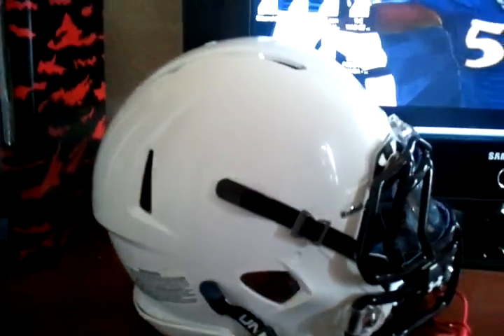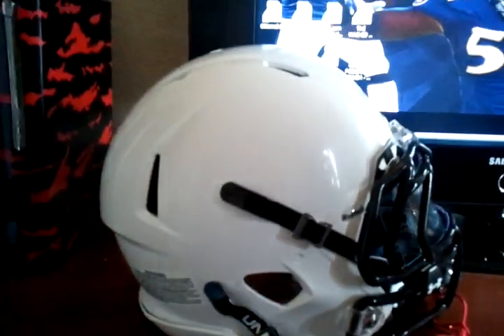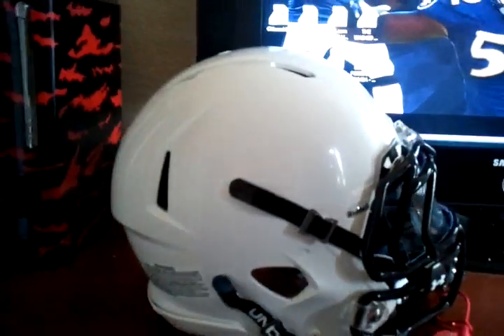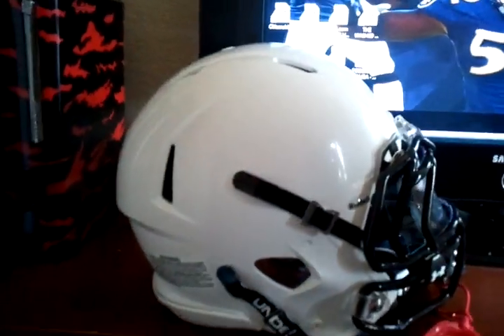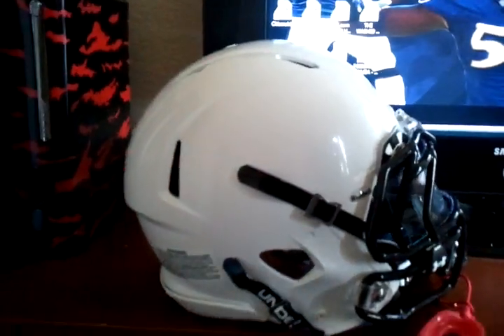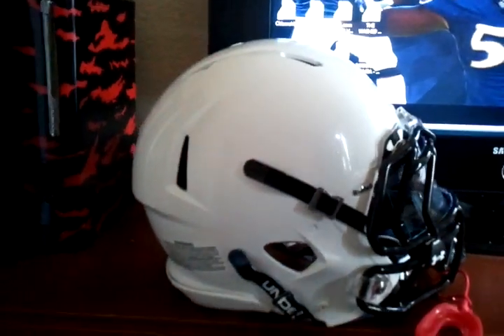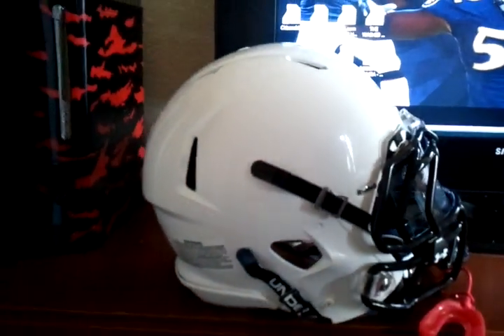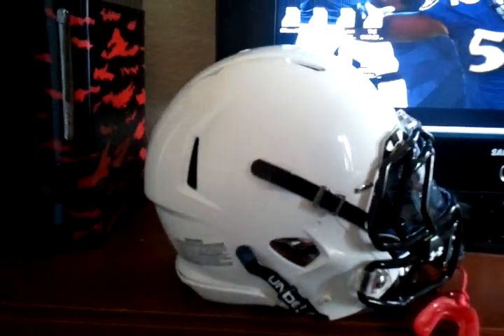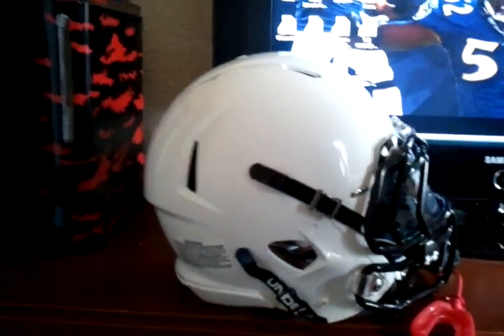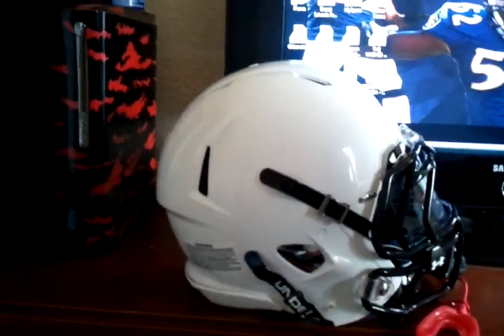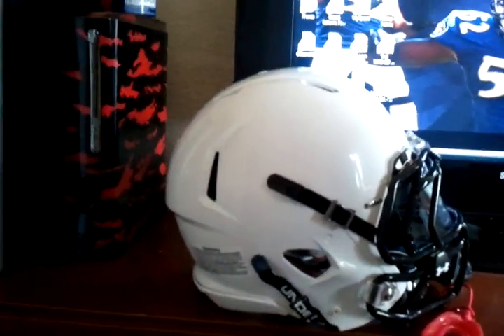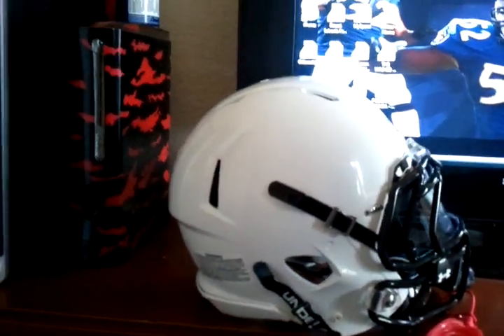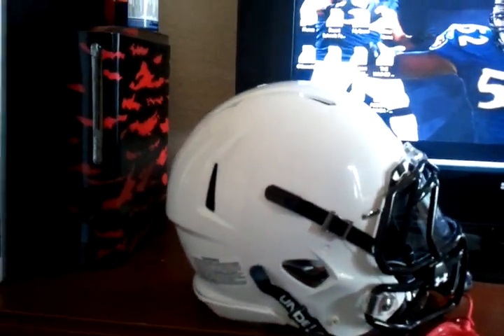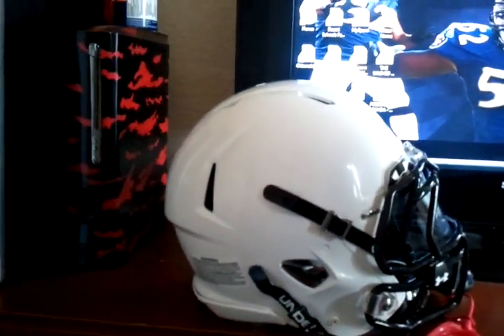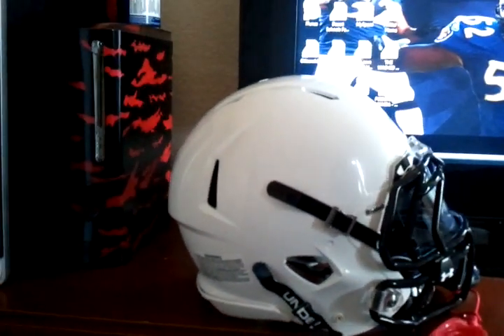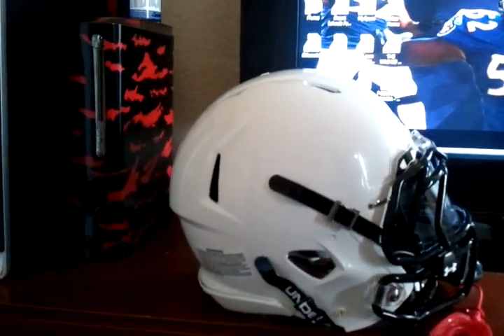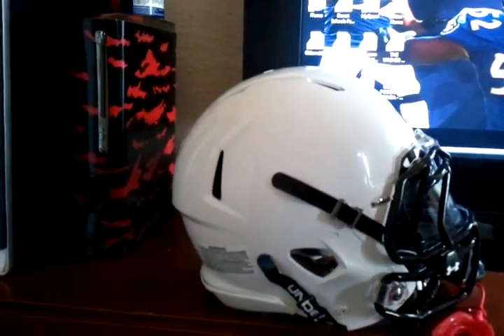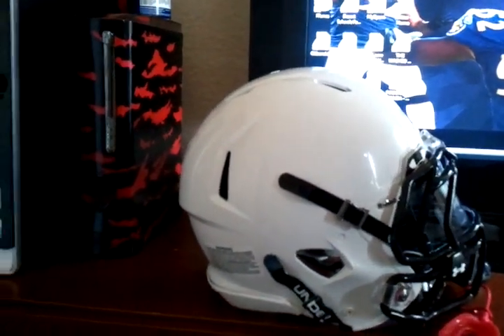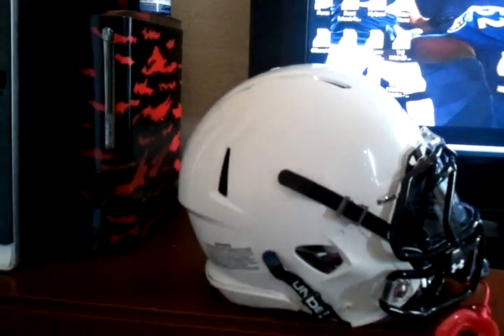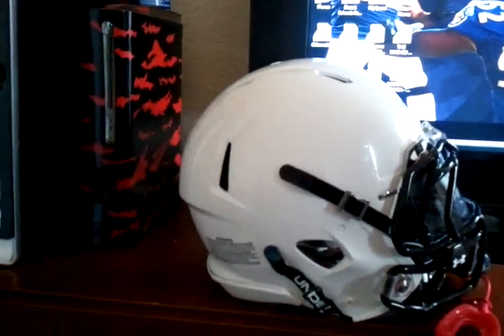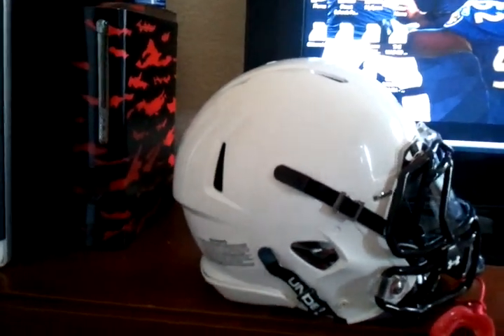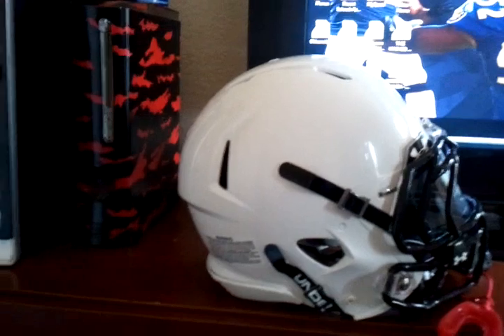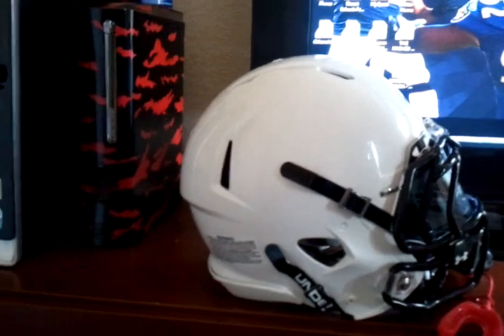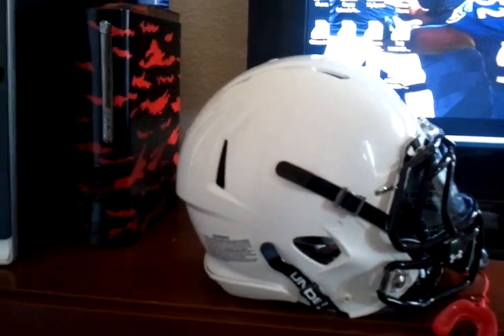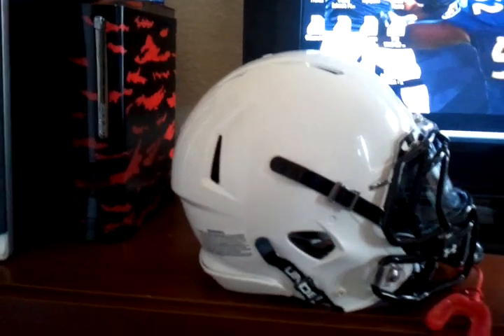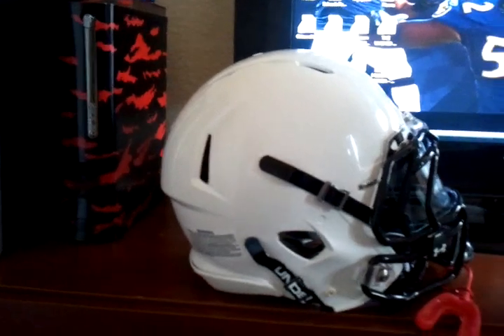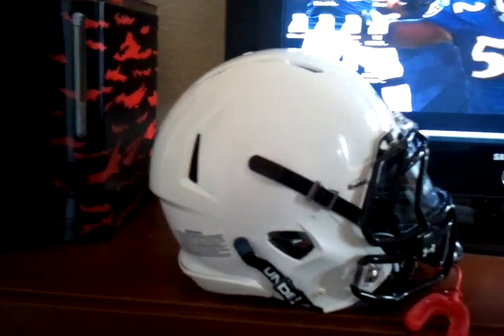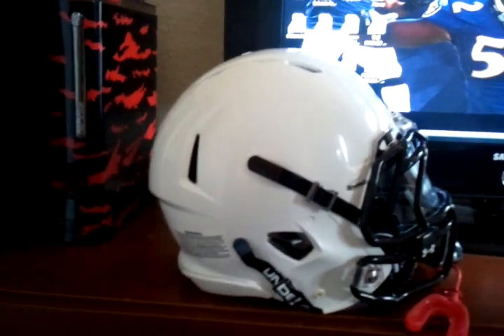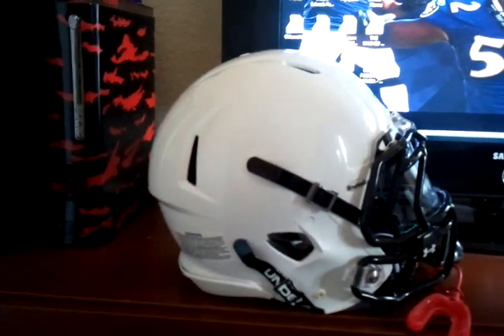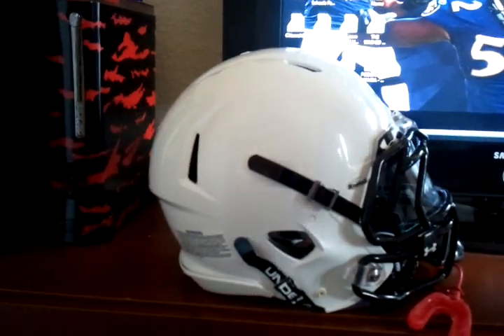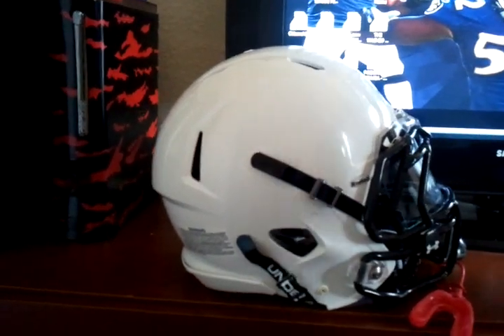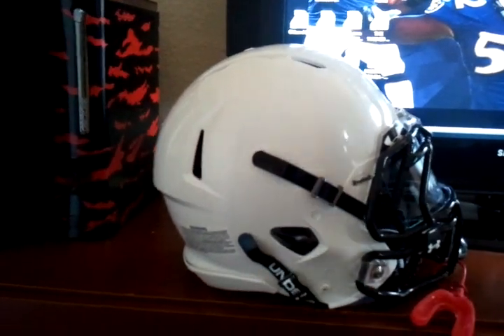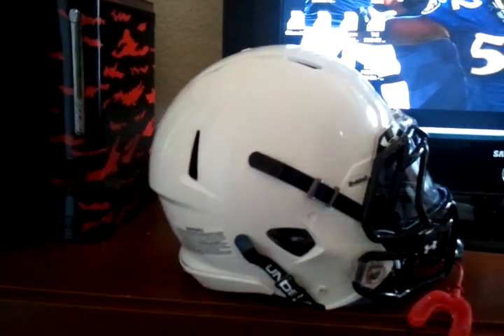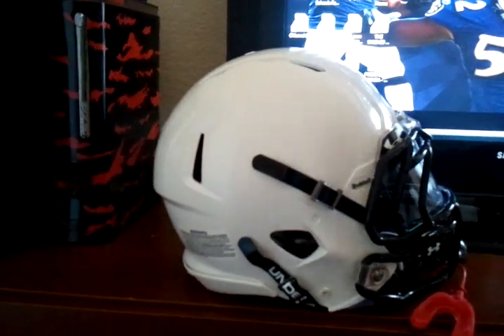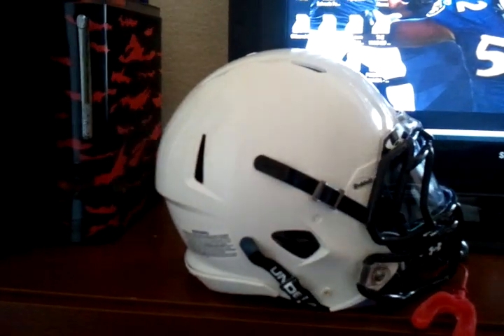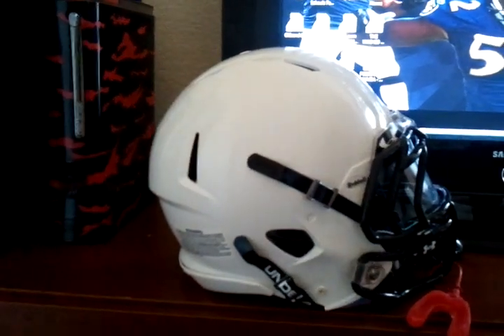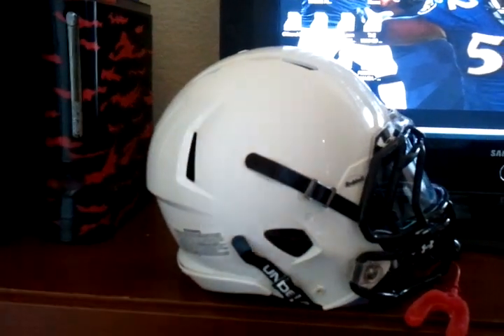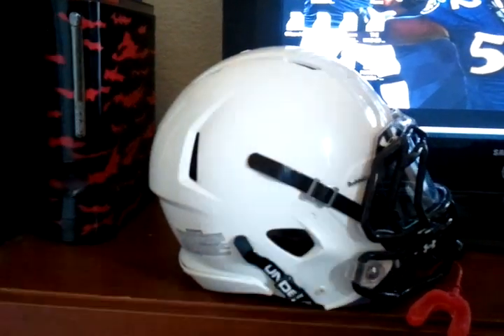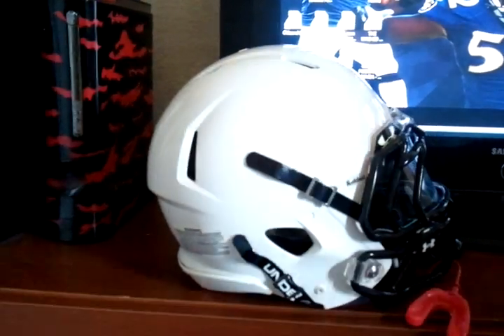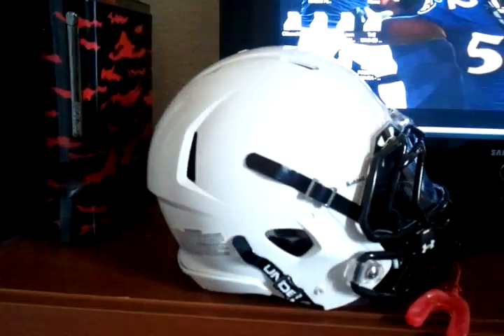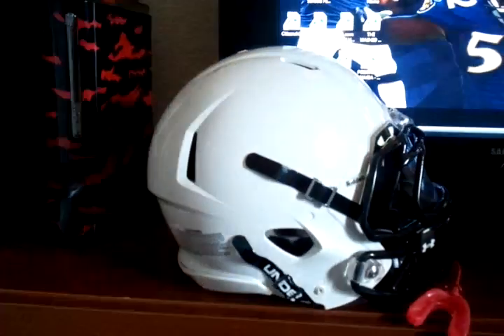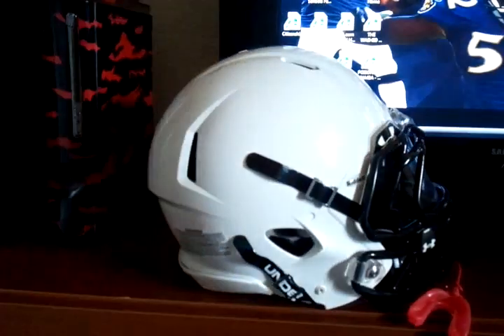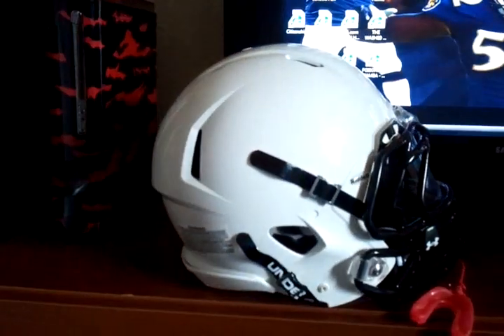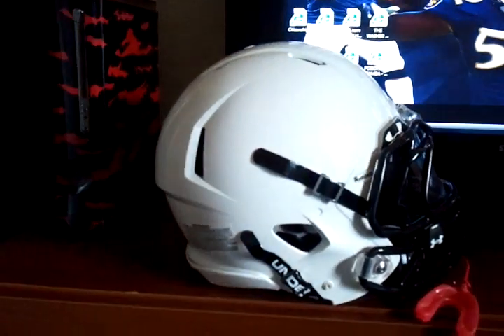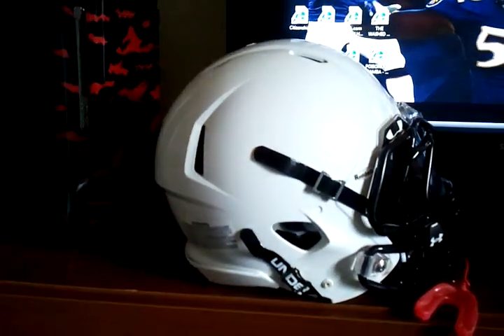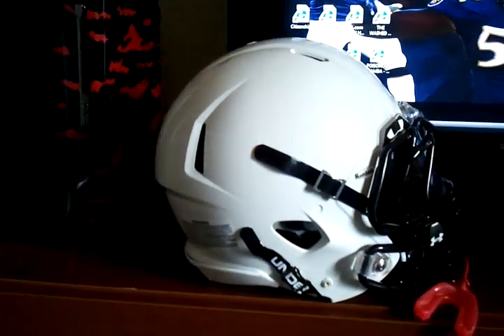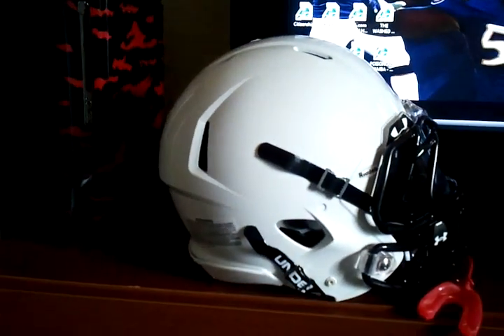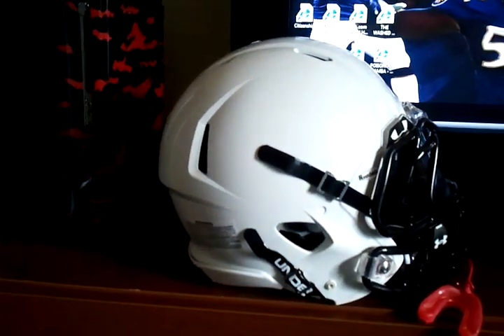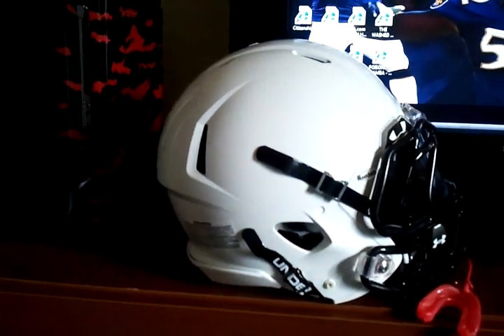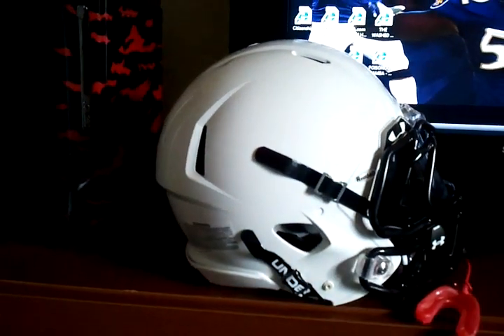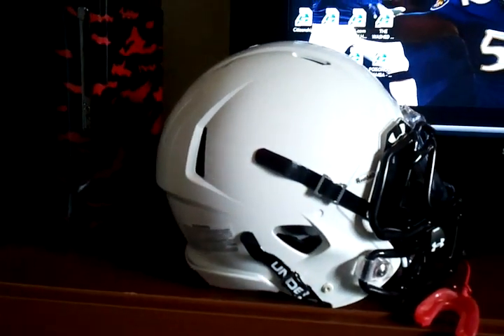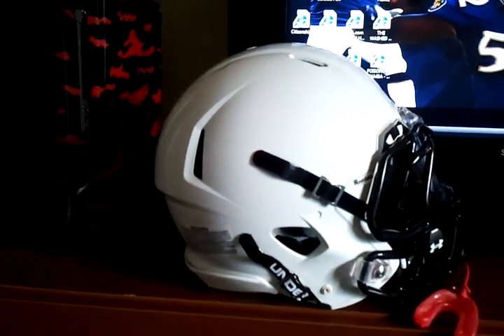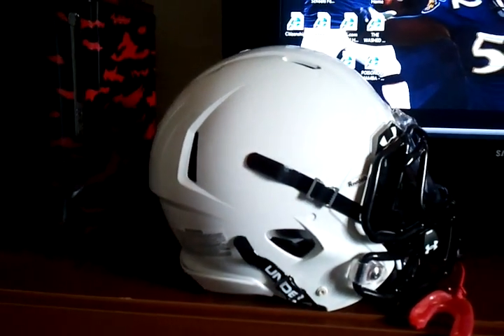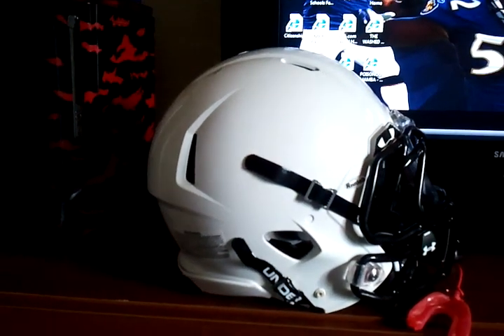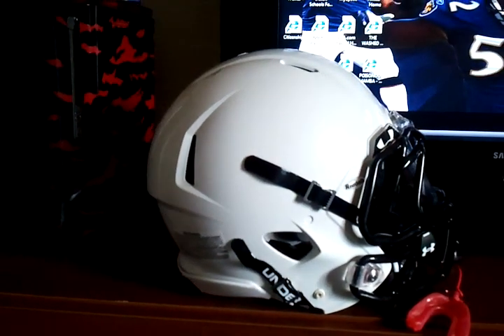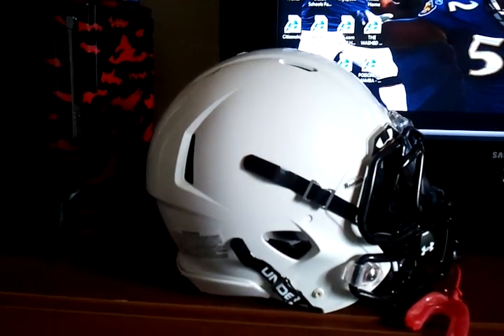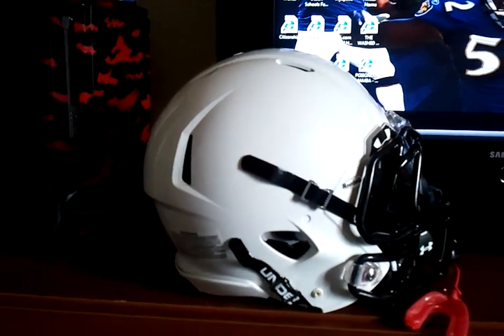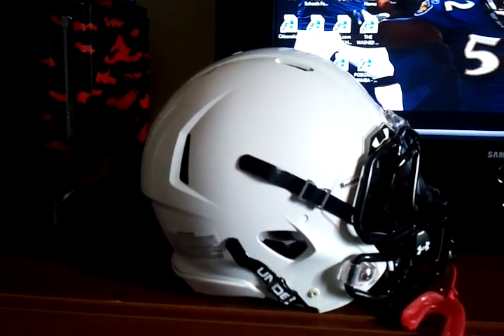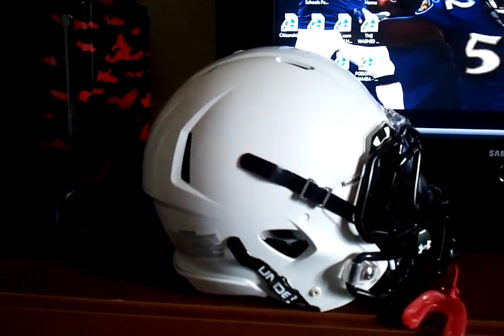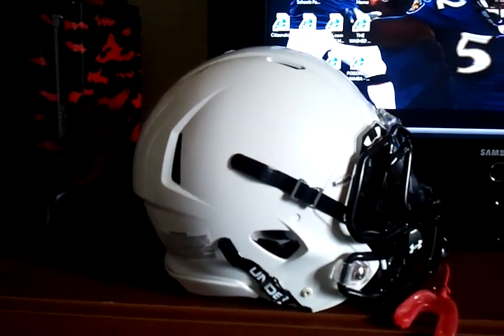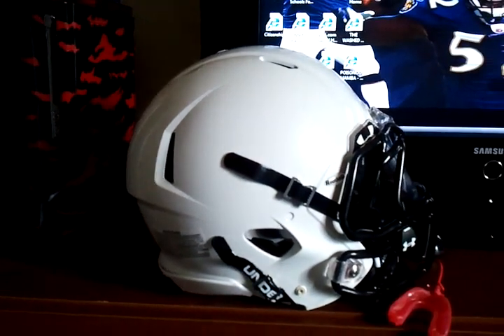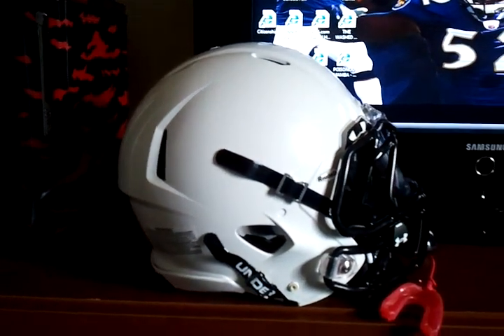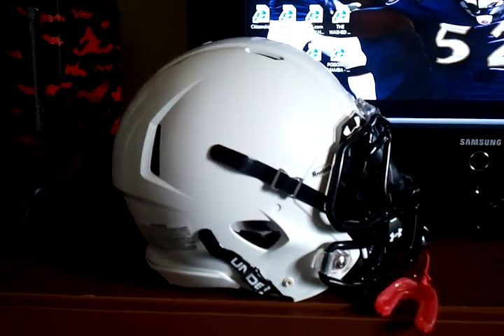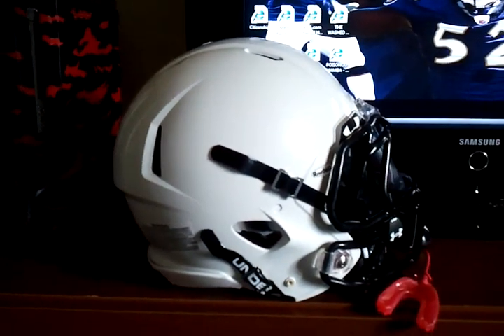We're going to send it to get painted this weekend. It's going to be red with a metallic flake.